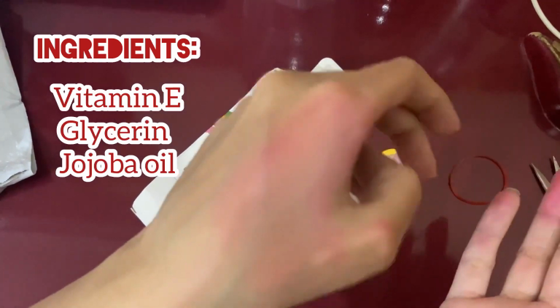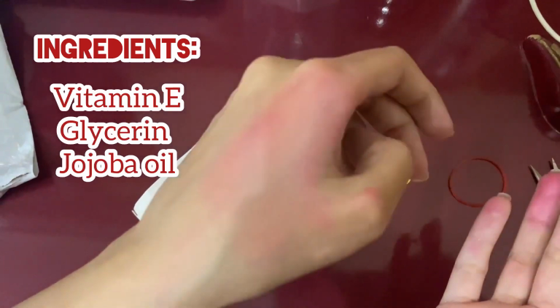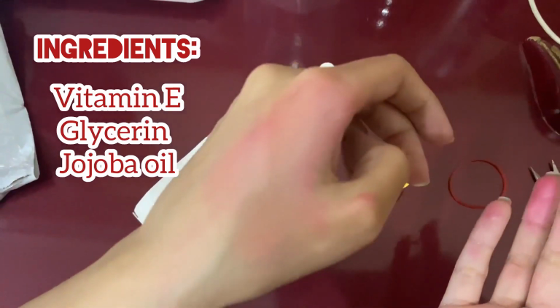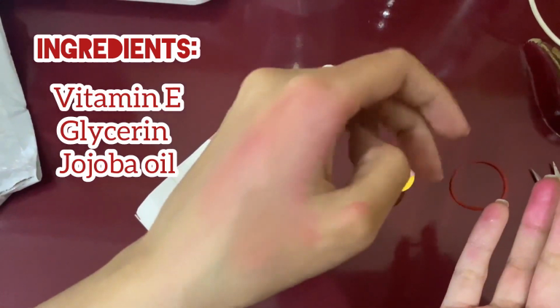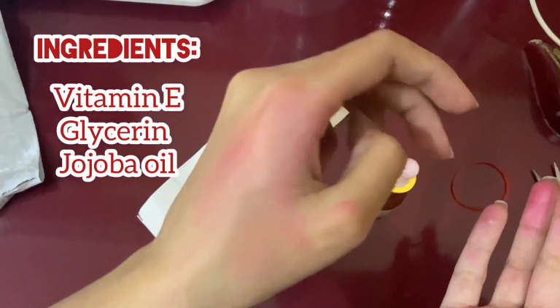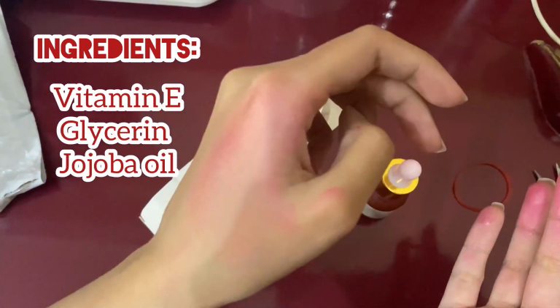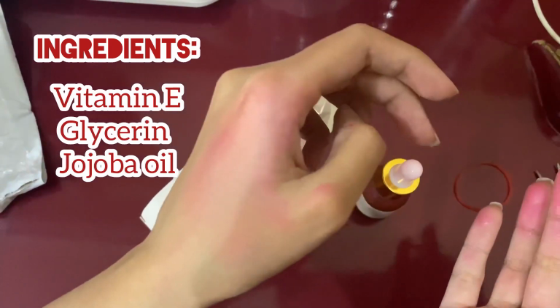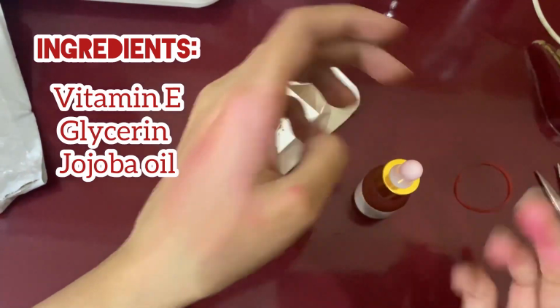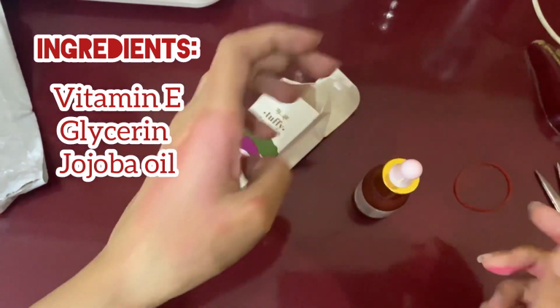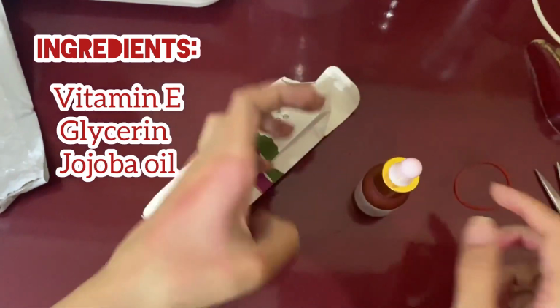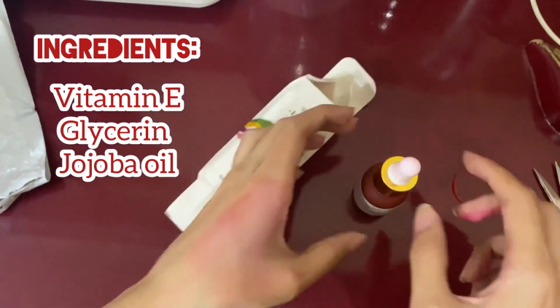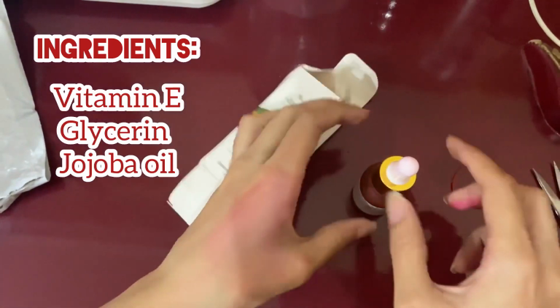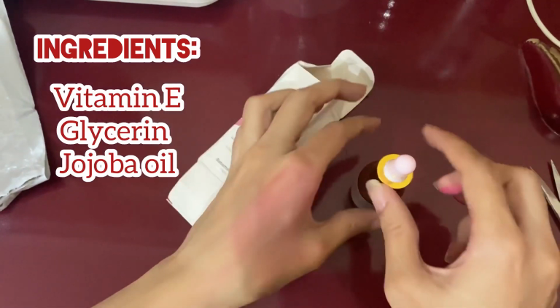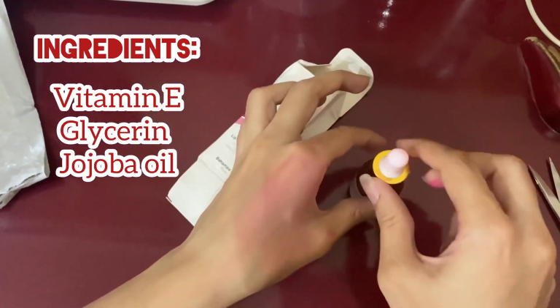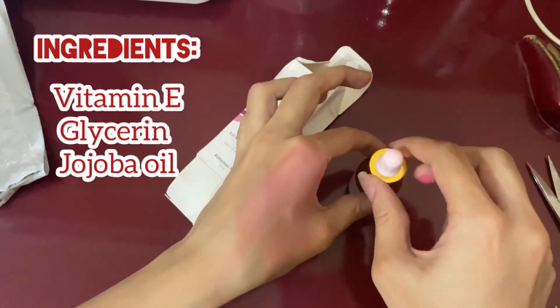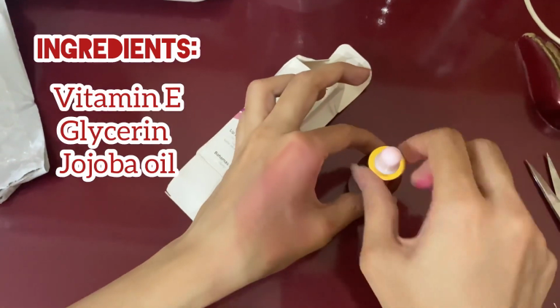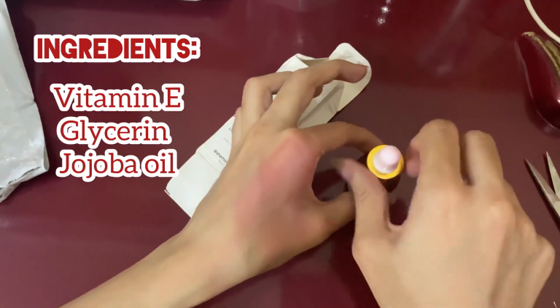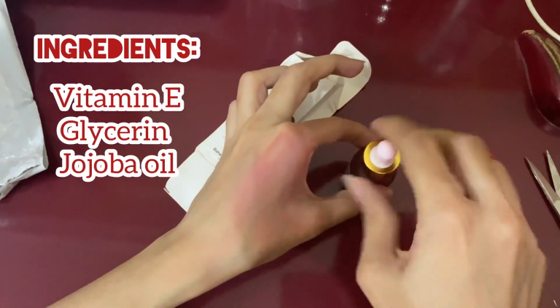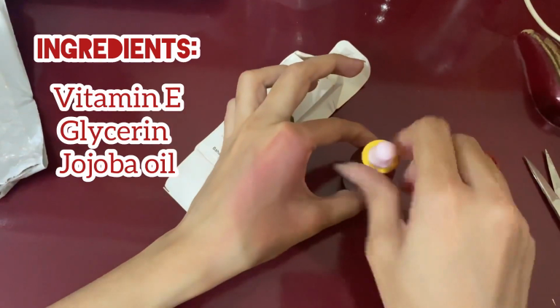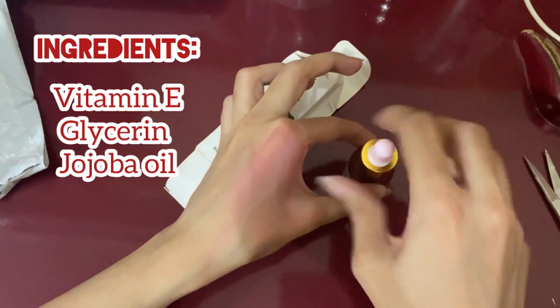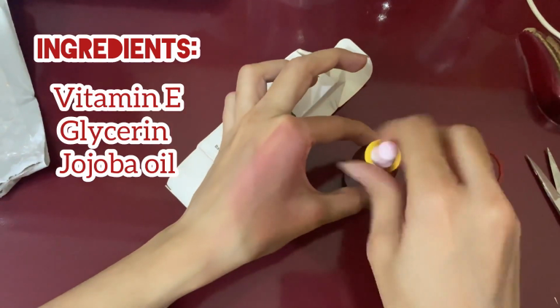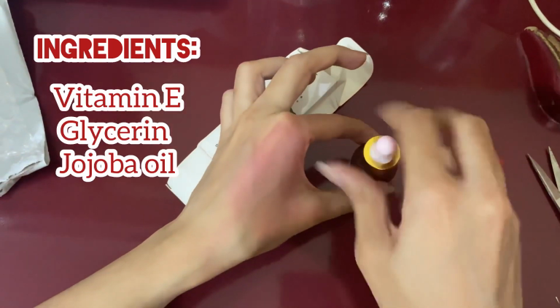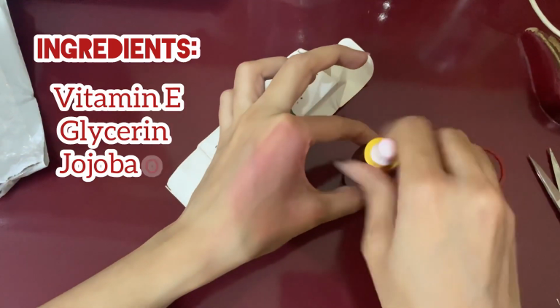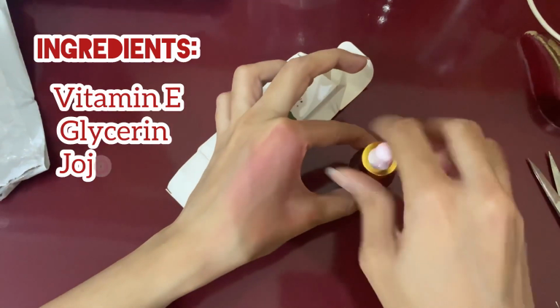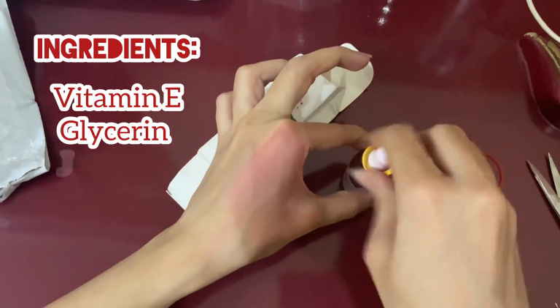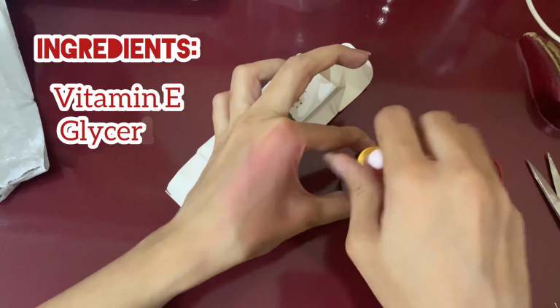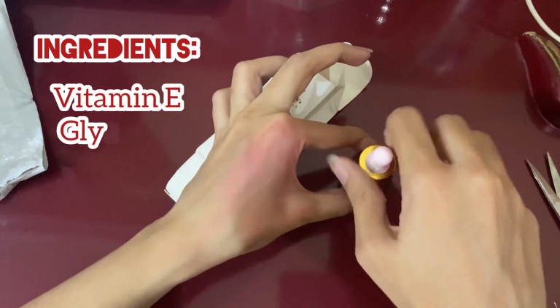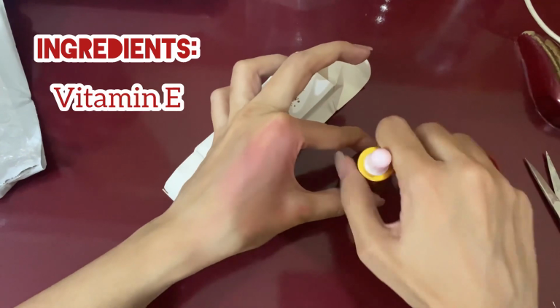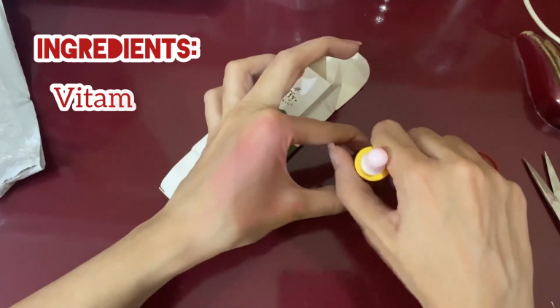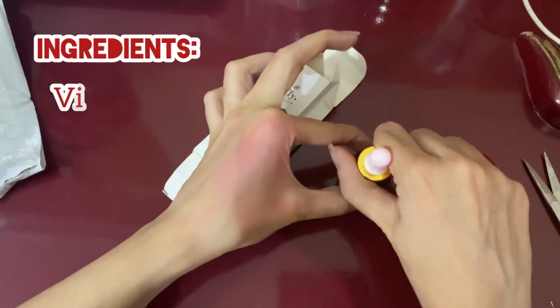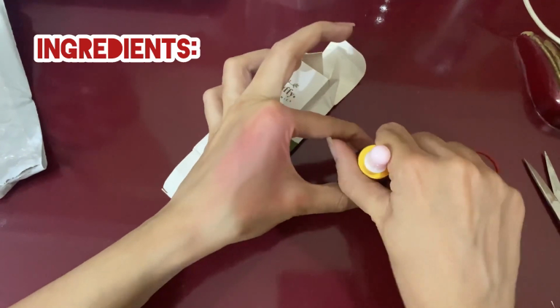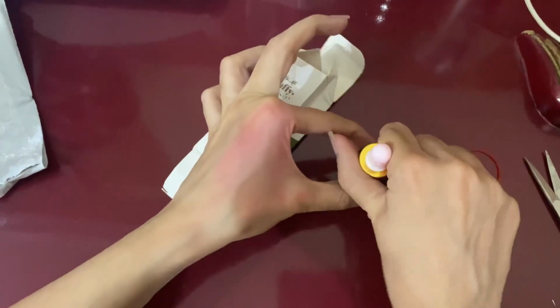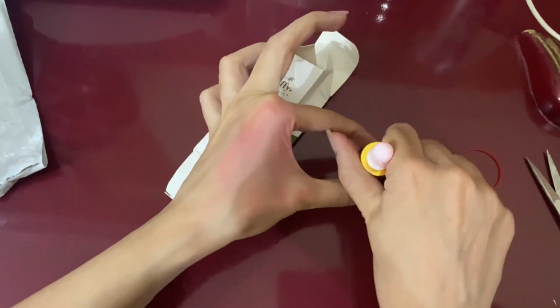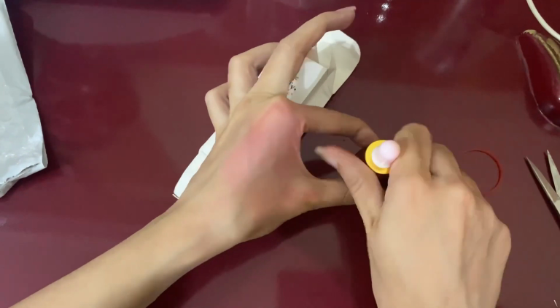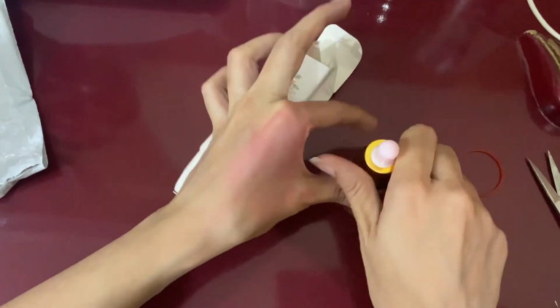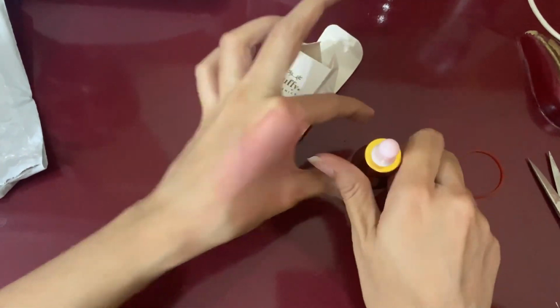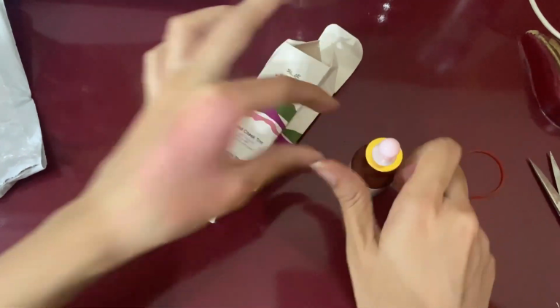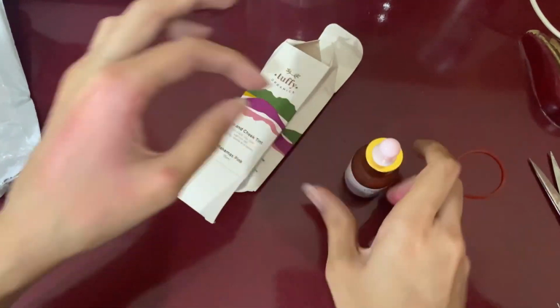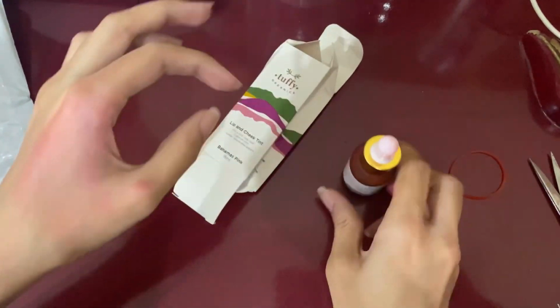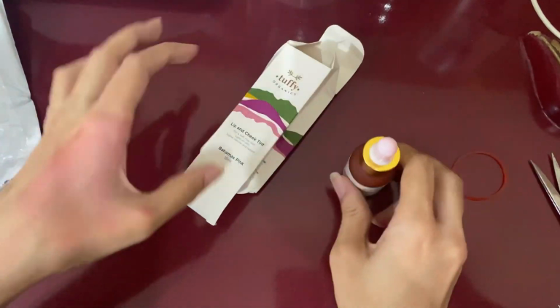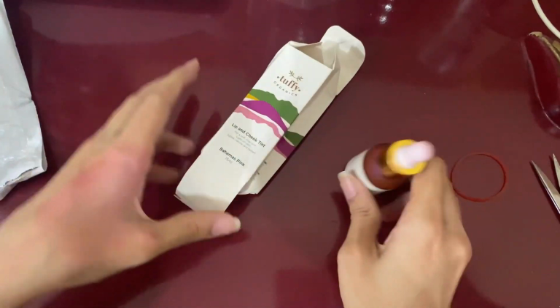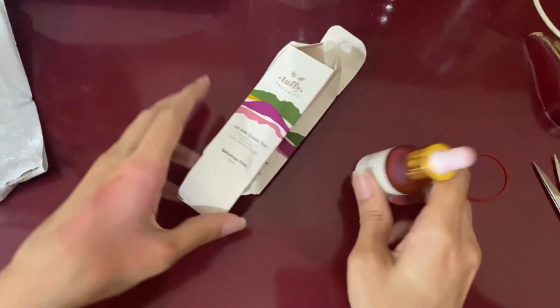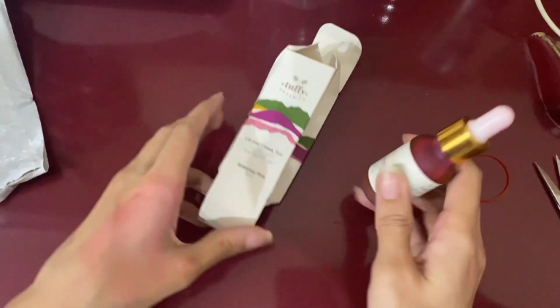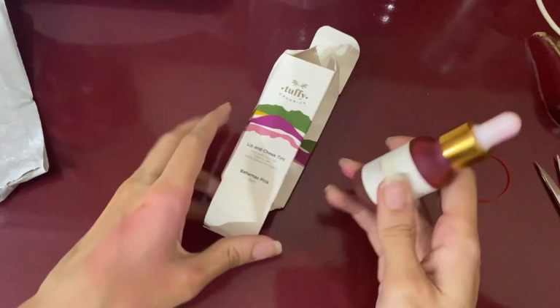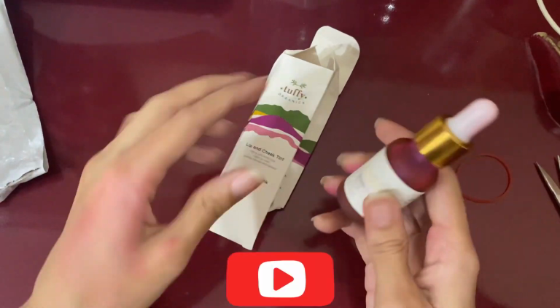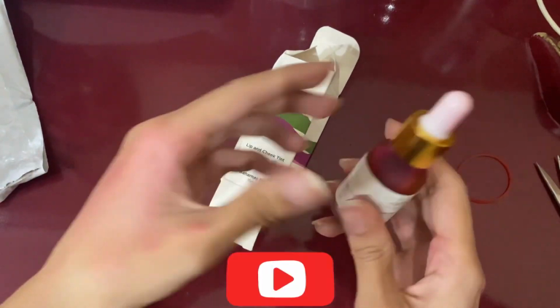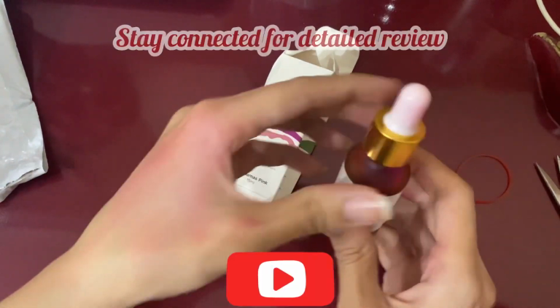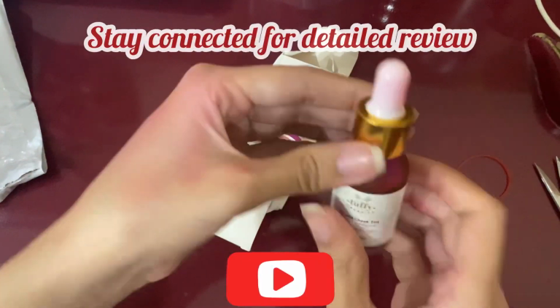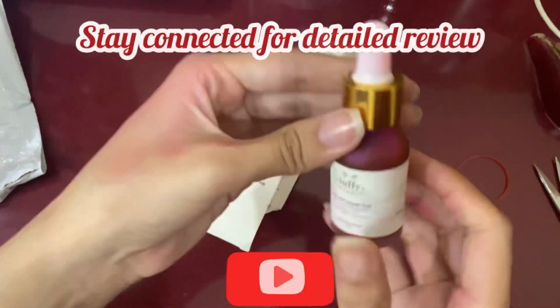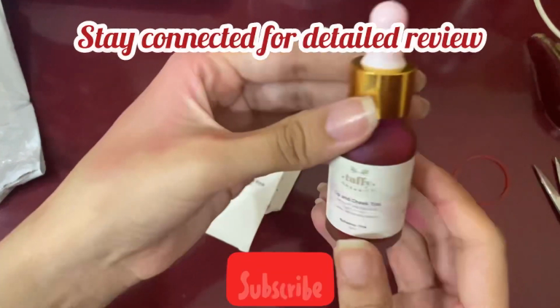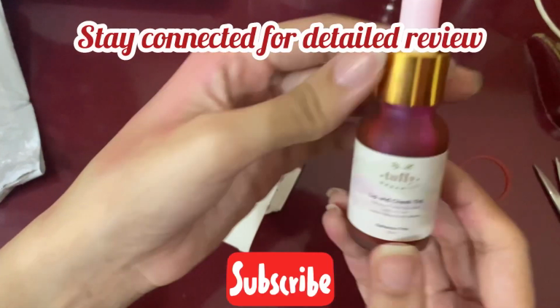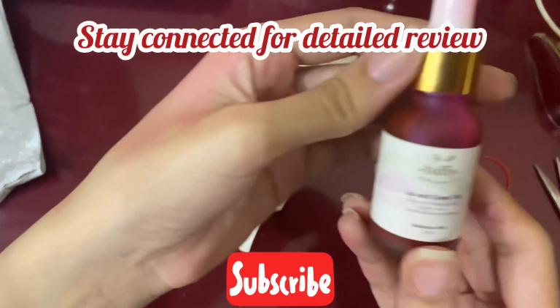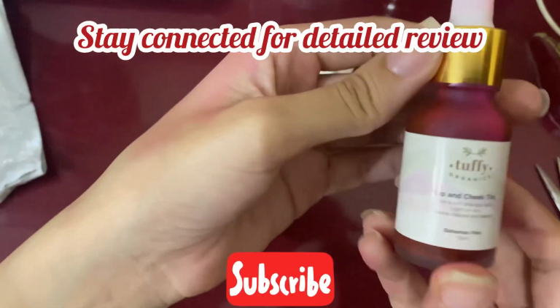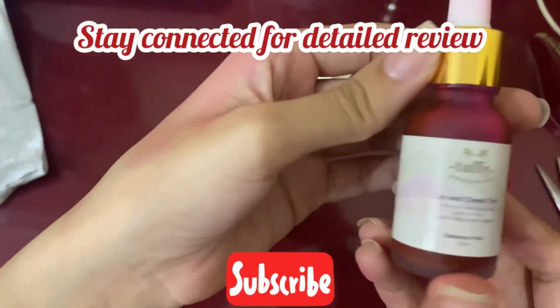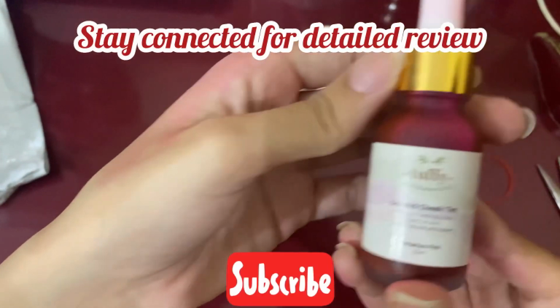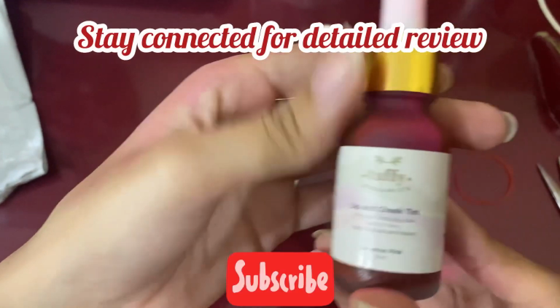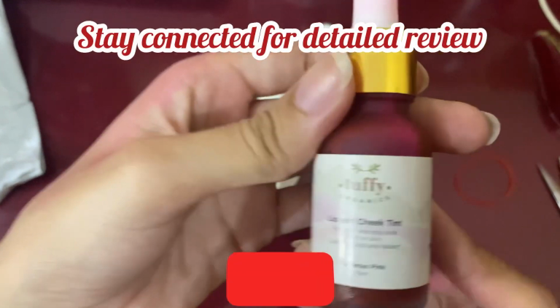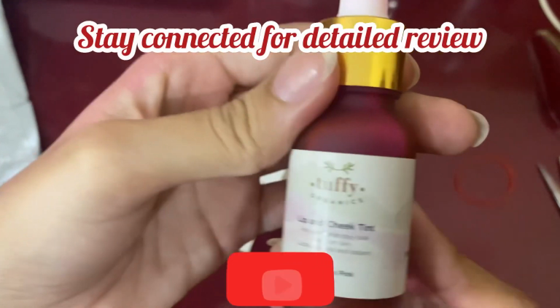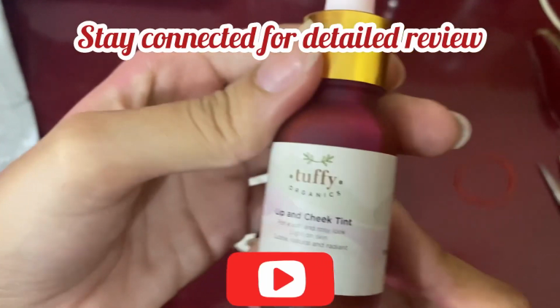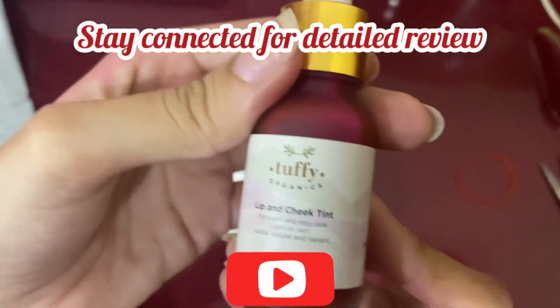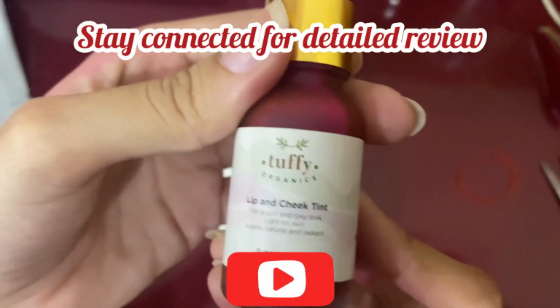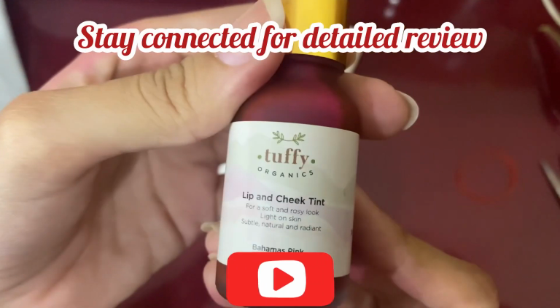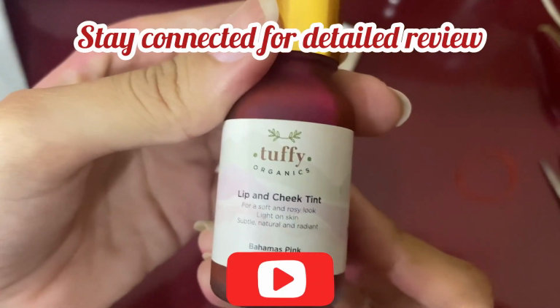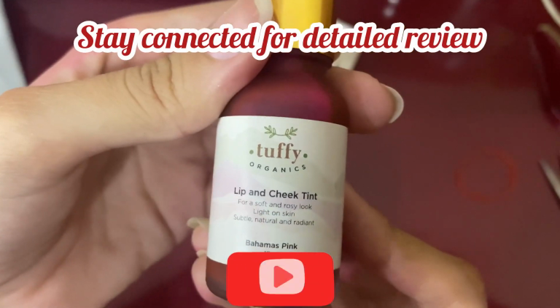After using it for some time I will review it properly — it didn't dry my skin. So stay connected, and thank you so much for watching.